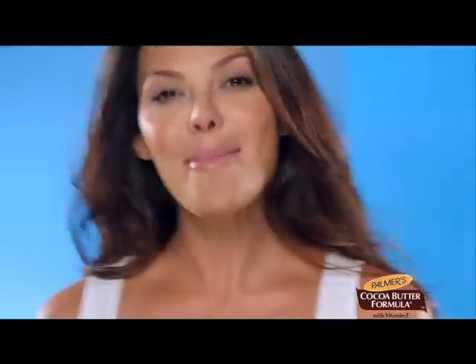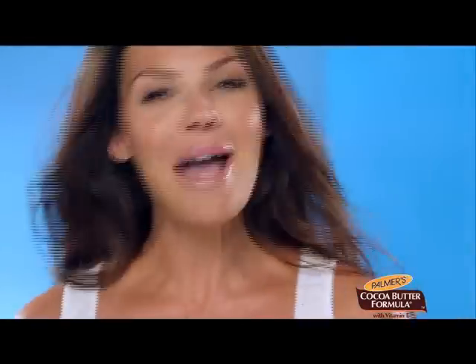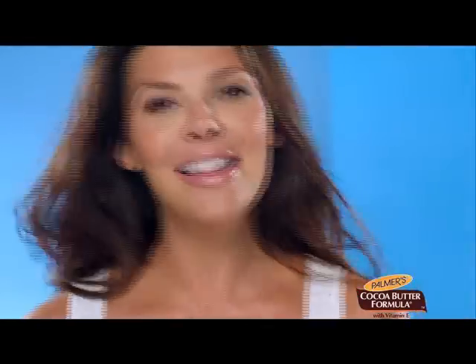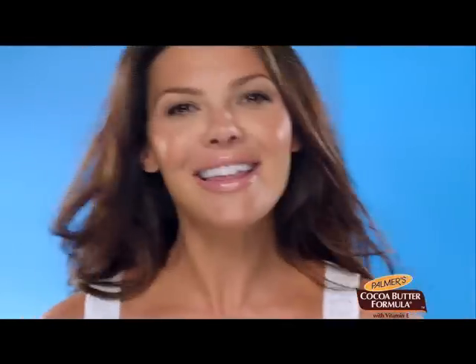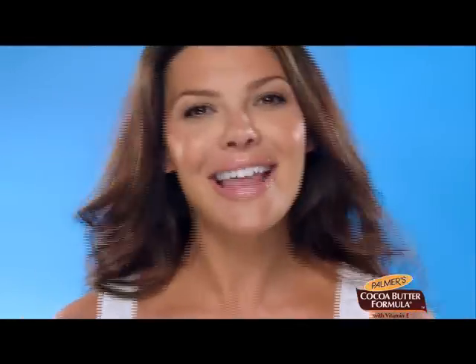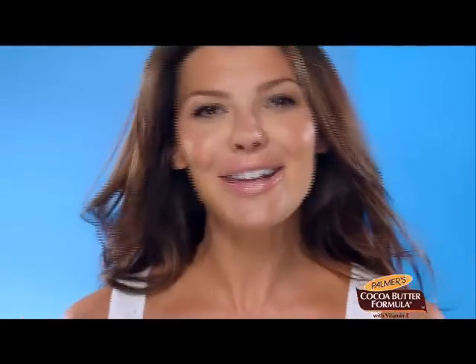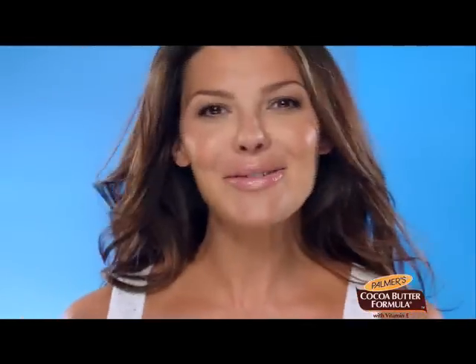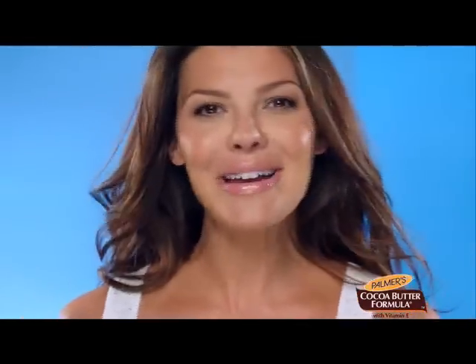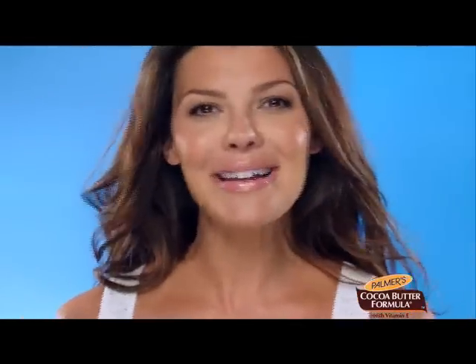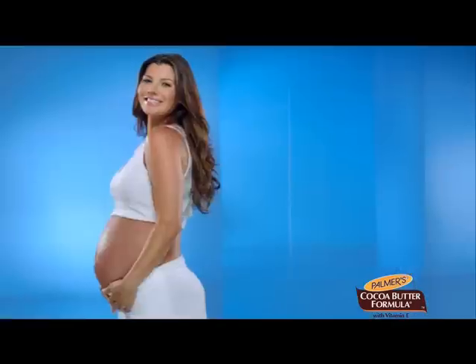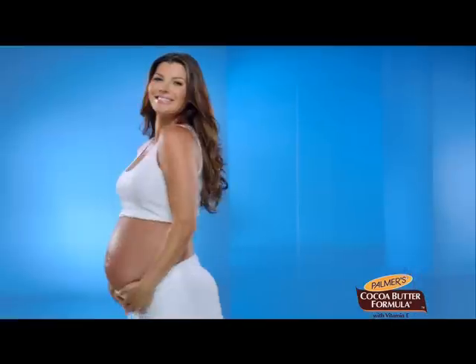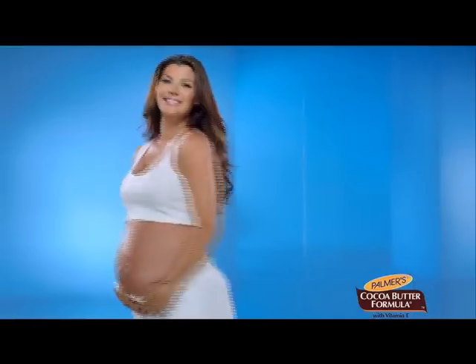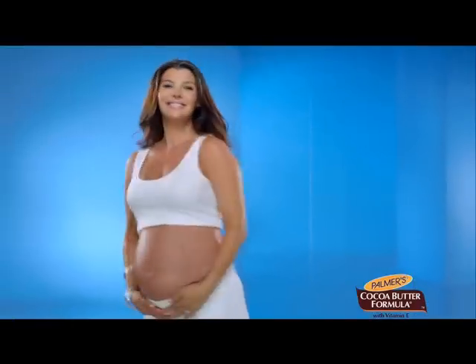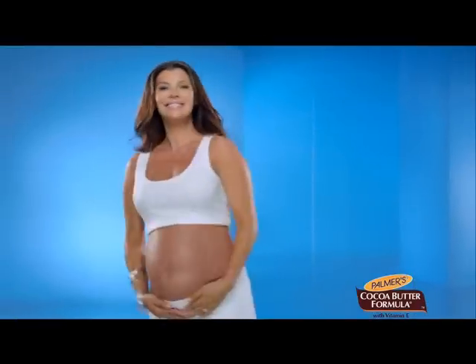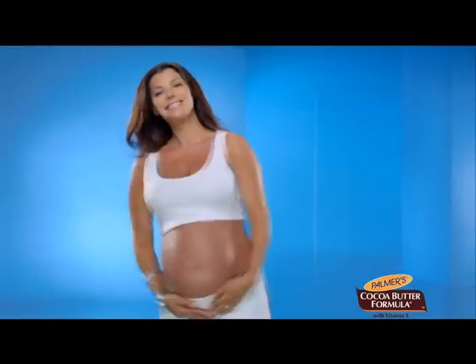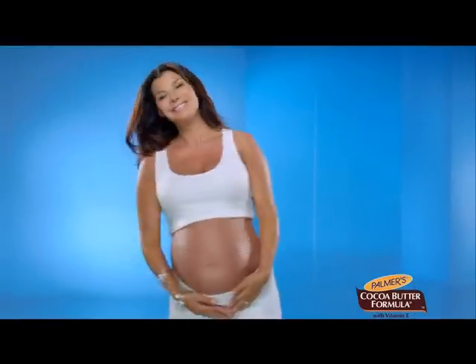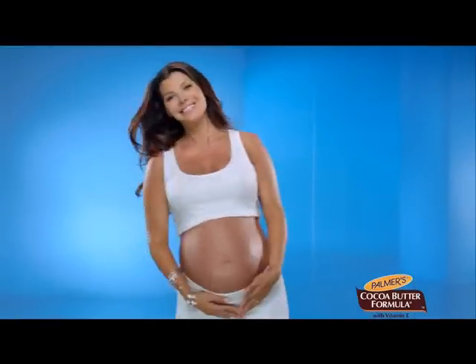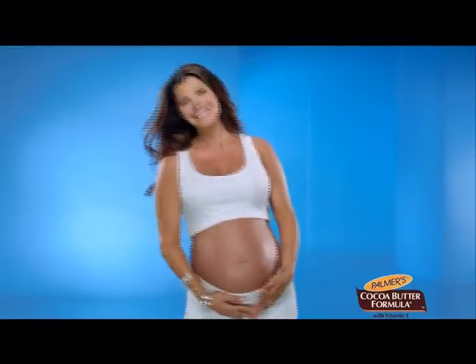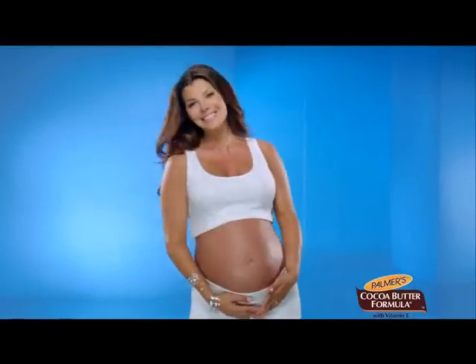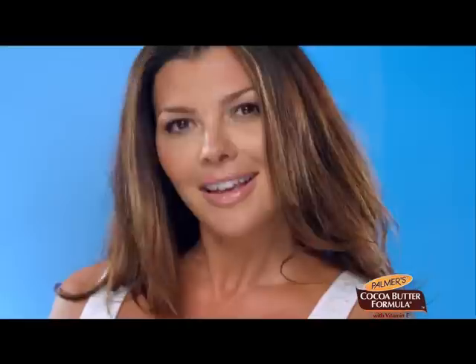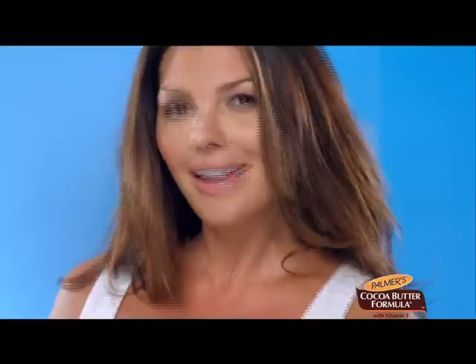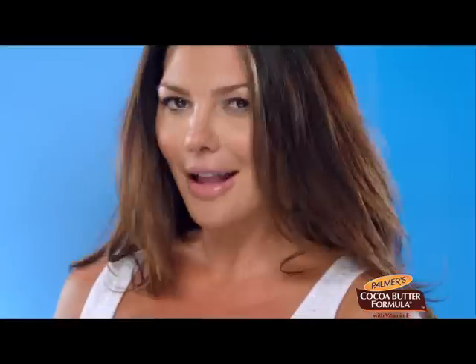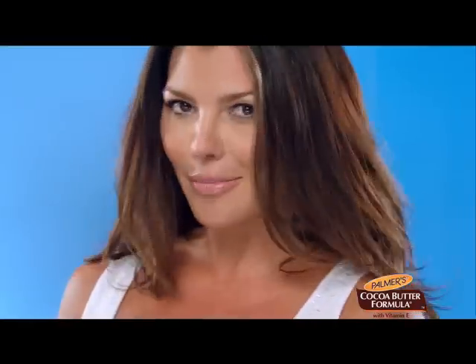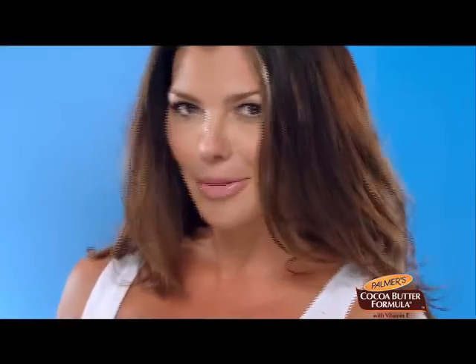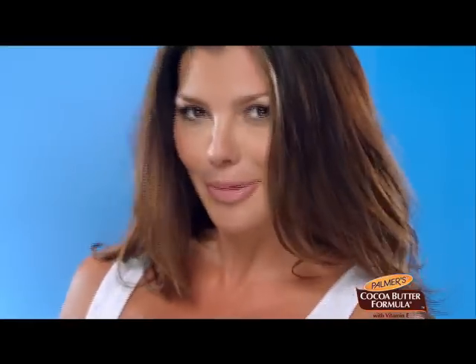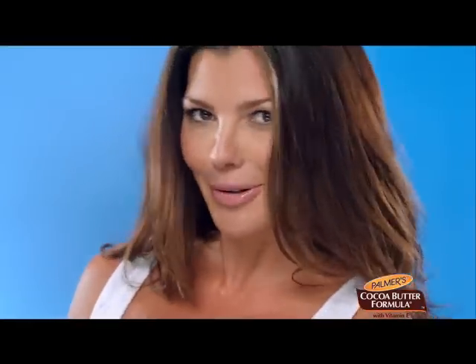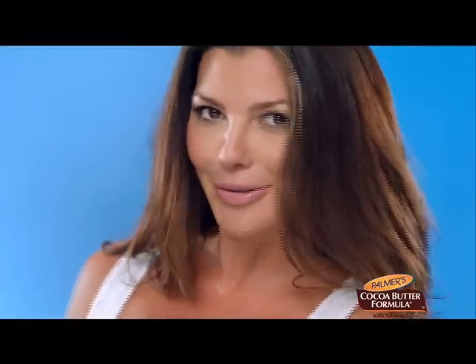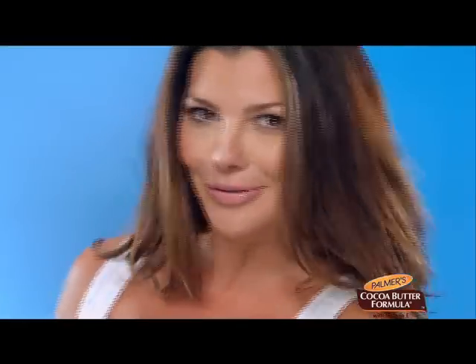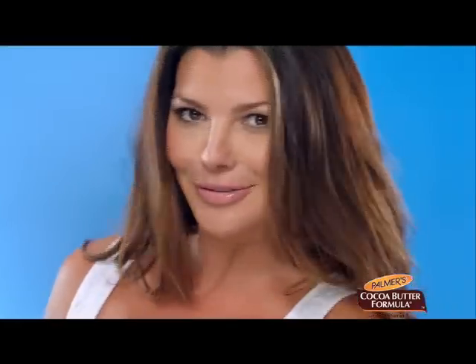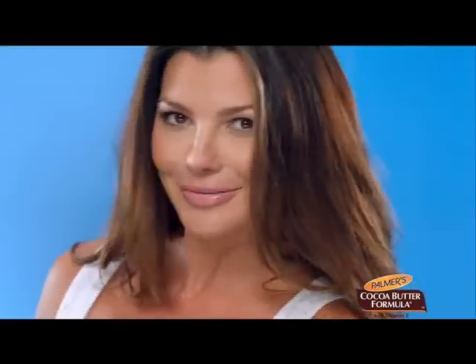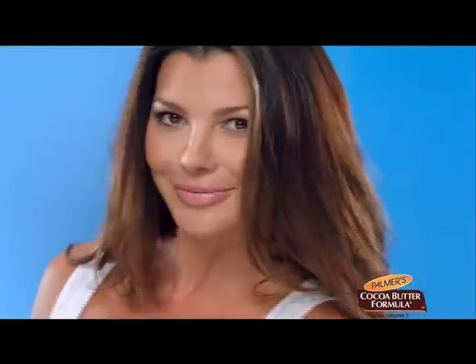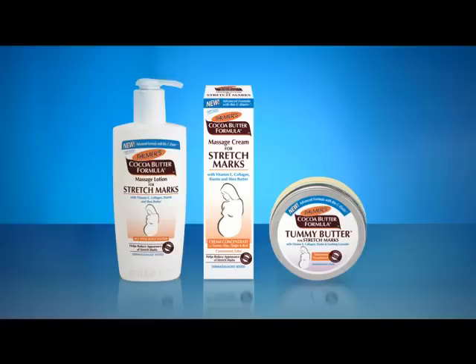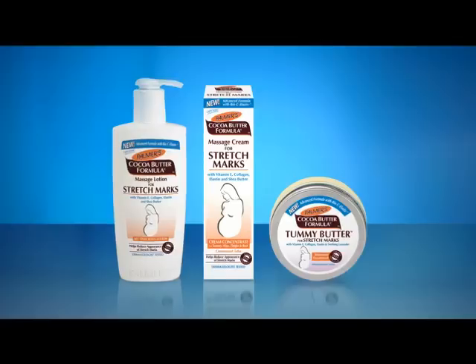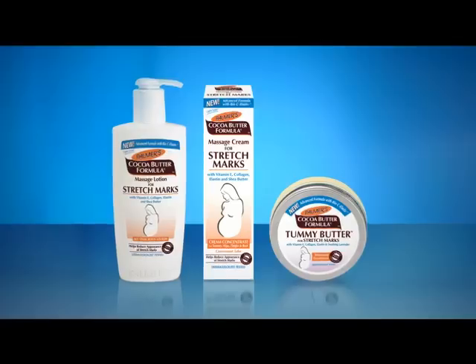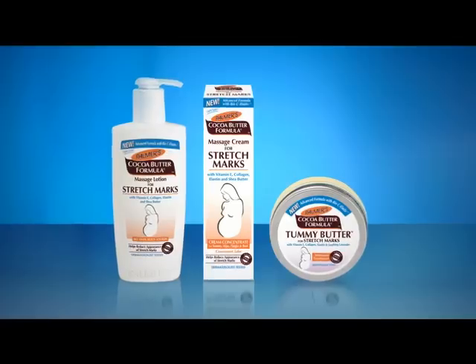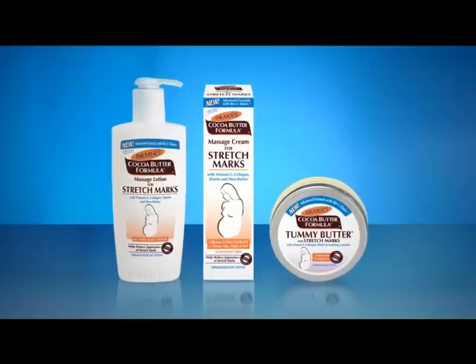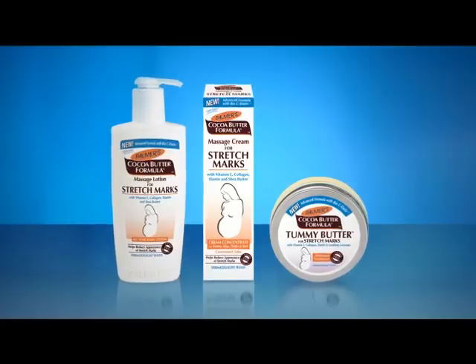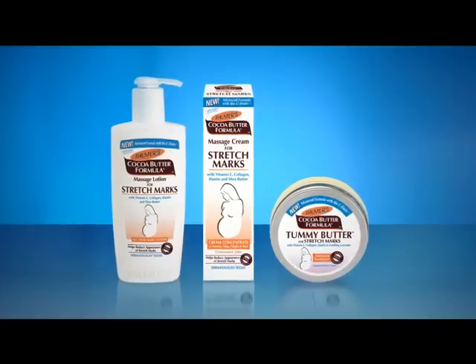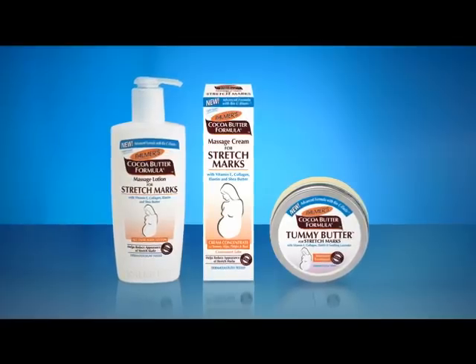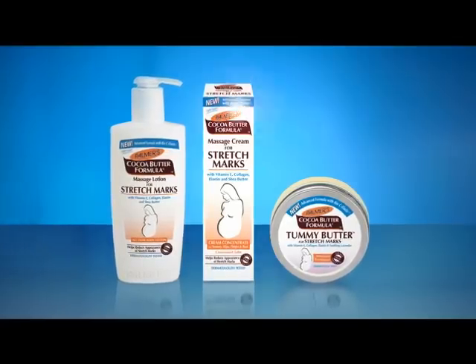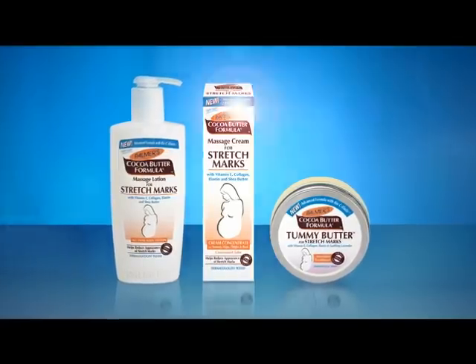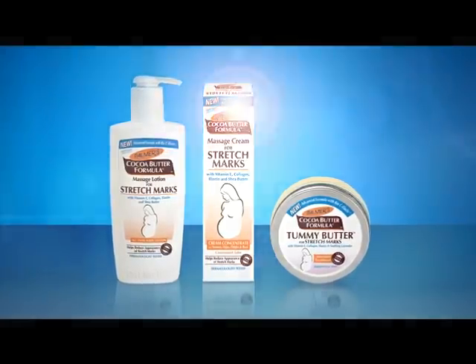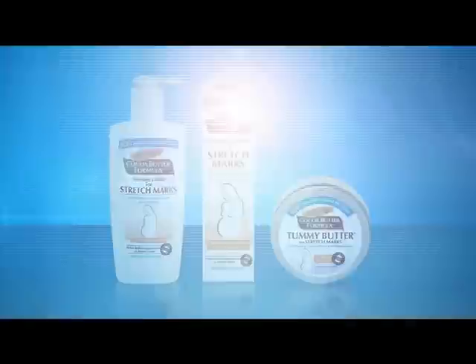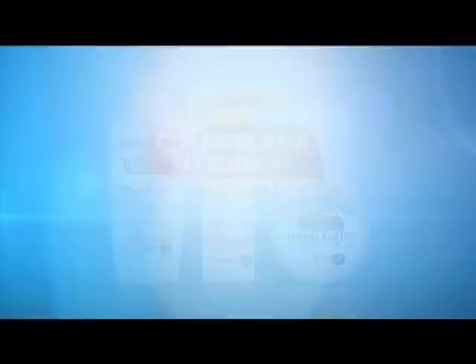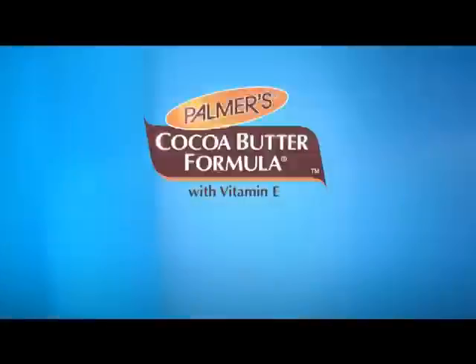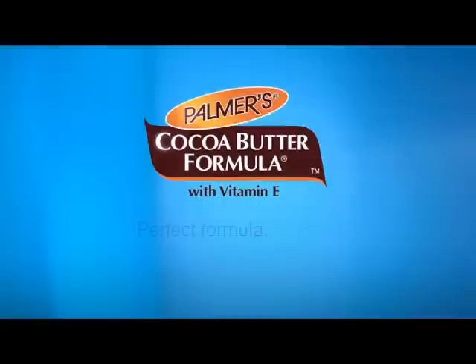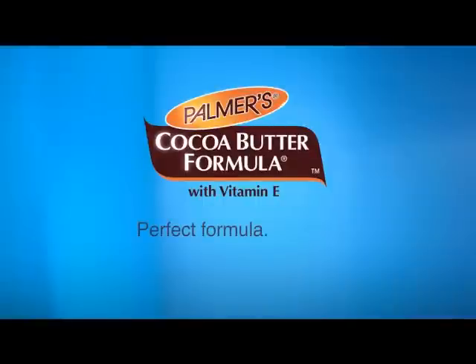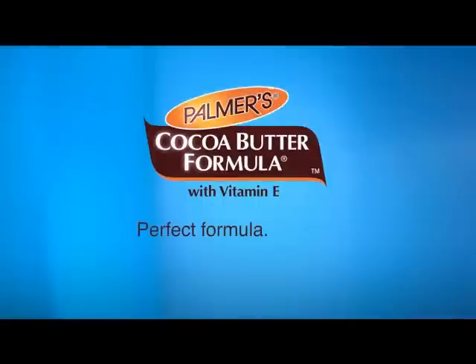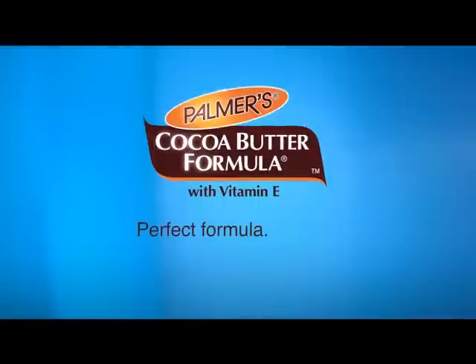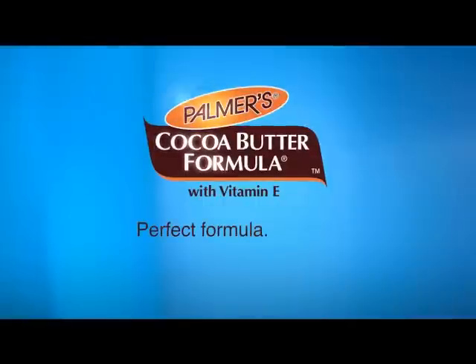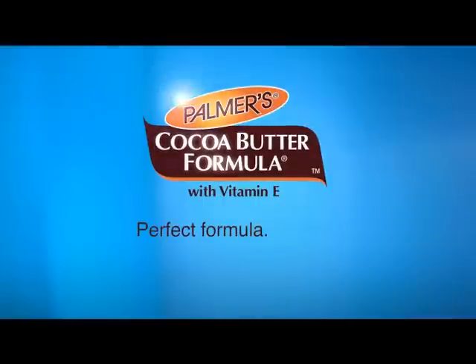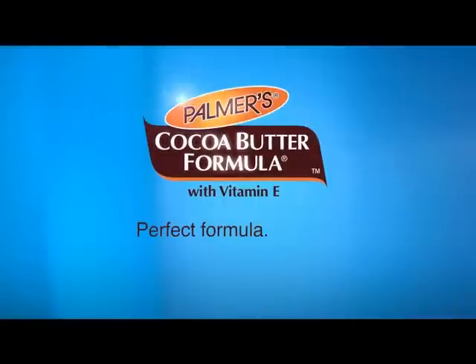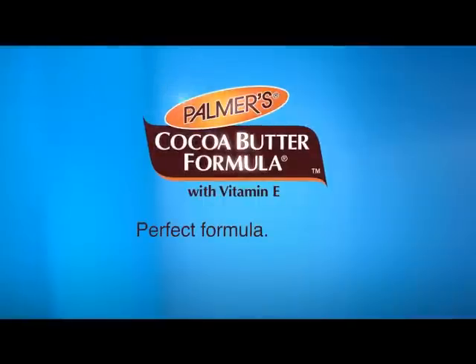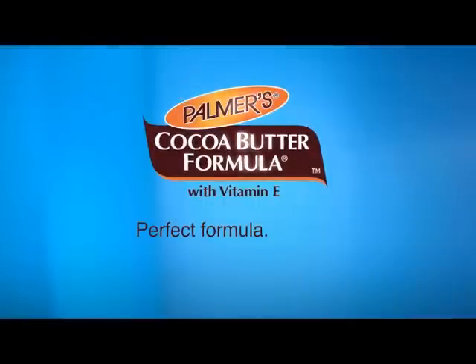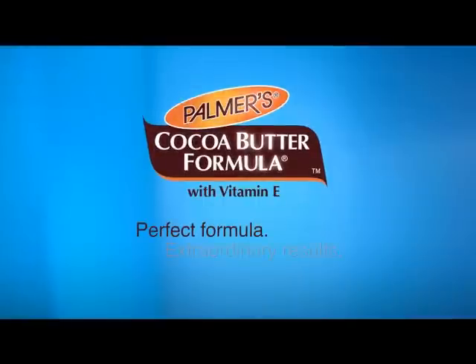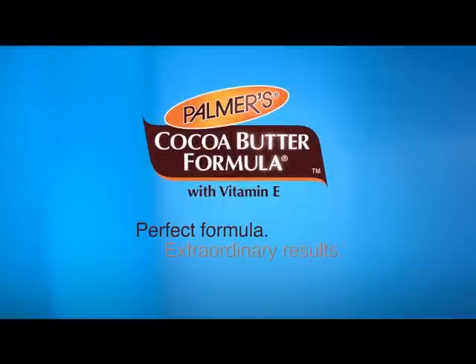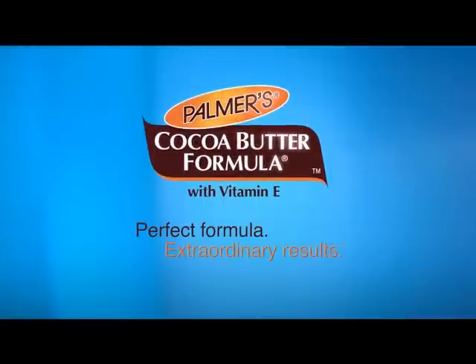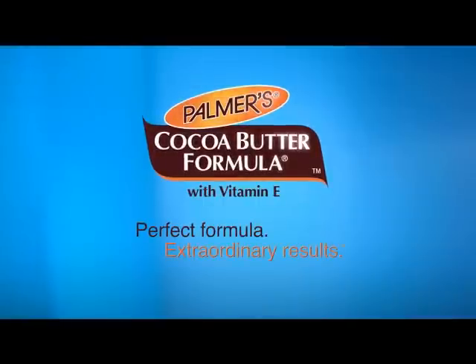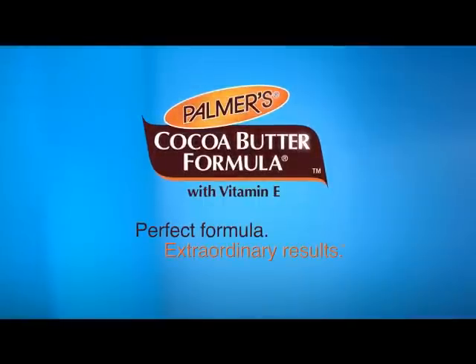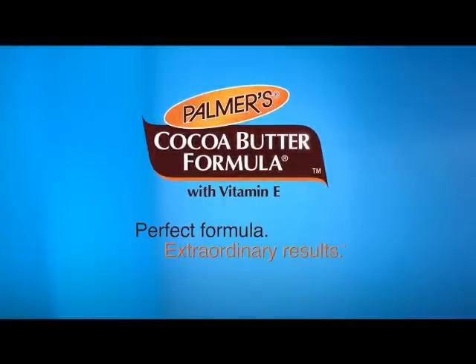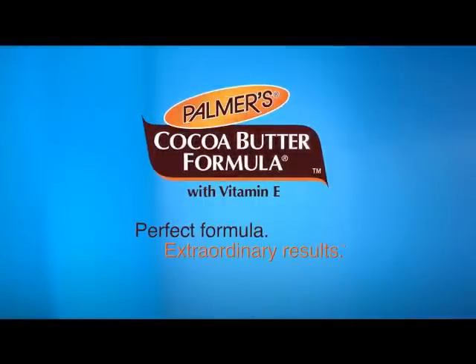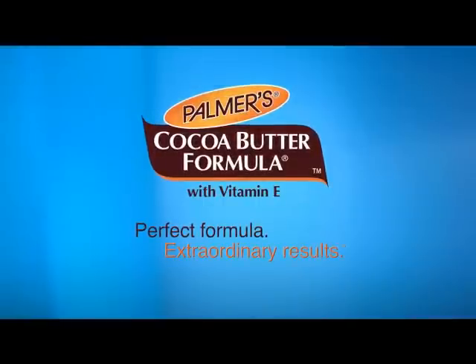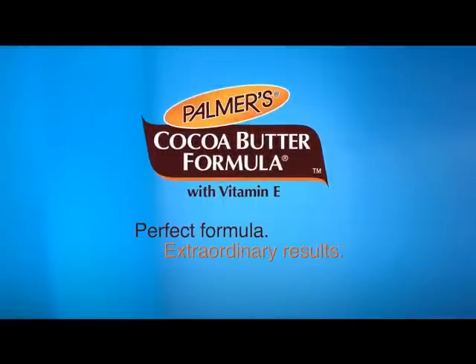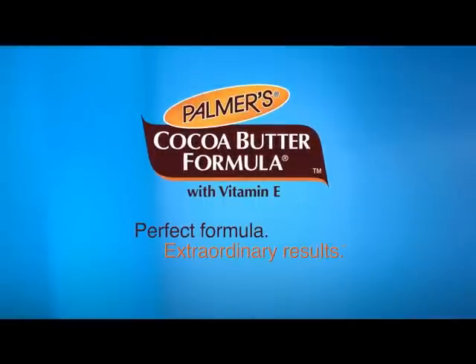I'm Allie Landry. Palmer's works, and I'm the proof. Palmer's Cocoa Butter Formula for Stretch Marks — perfect formula, extraordinary results.